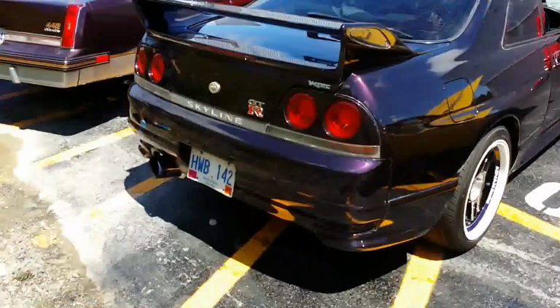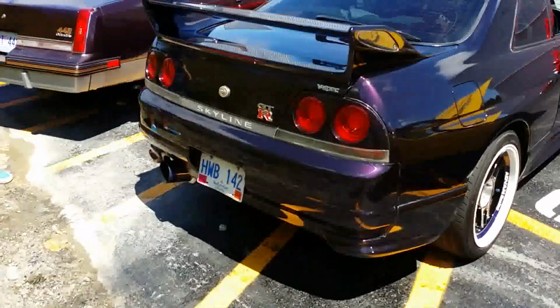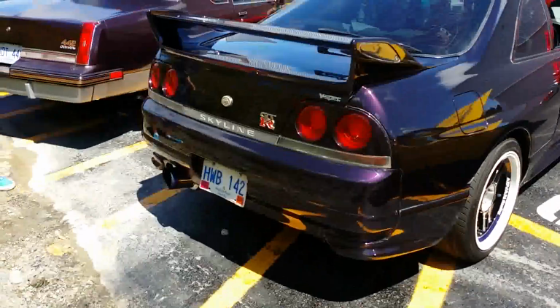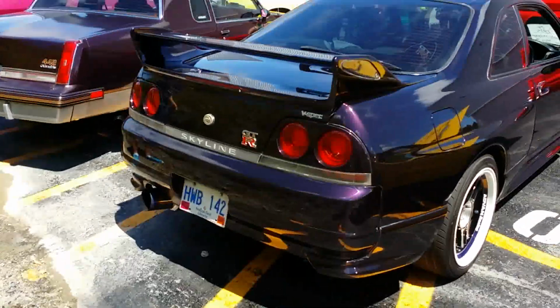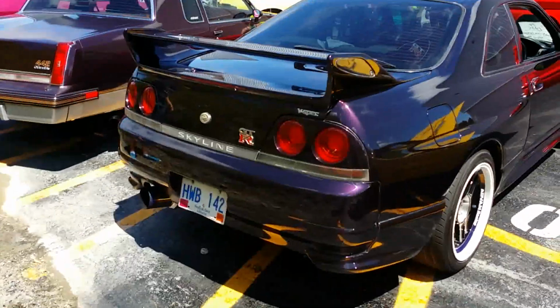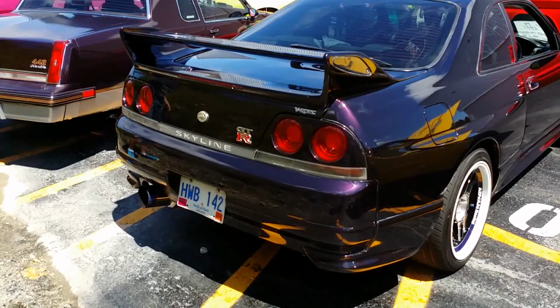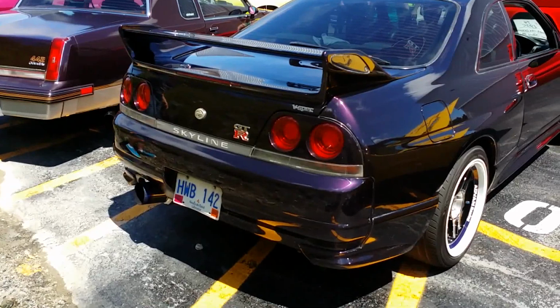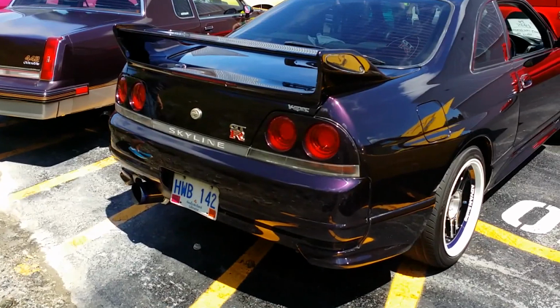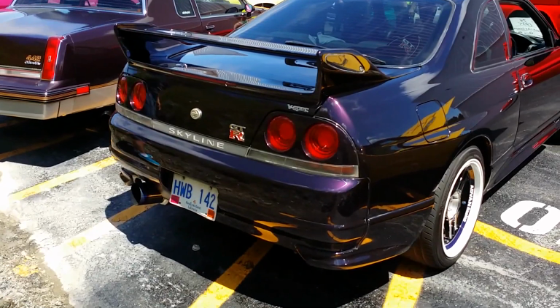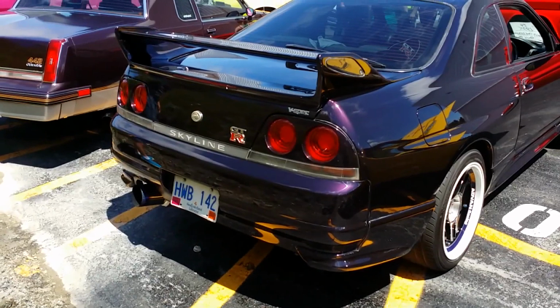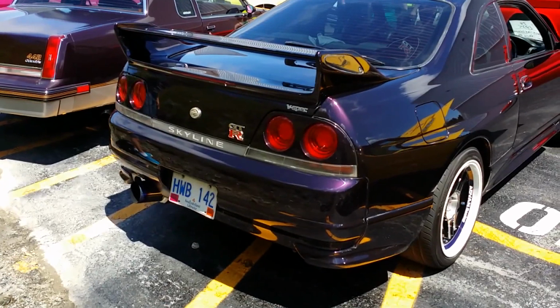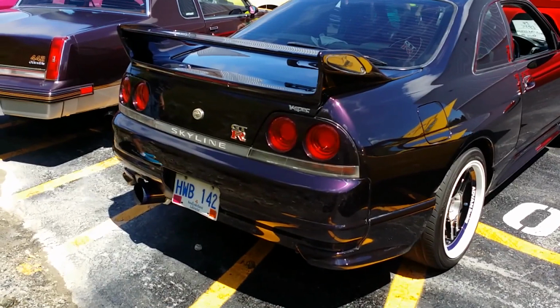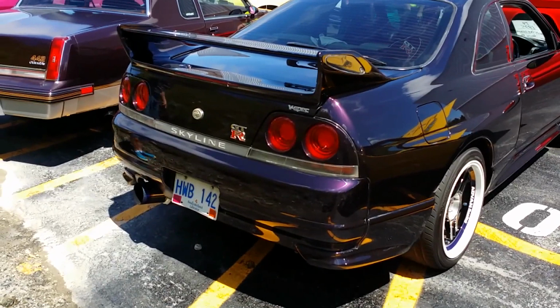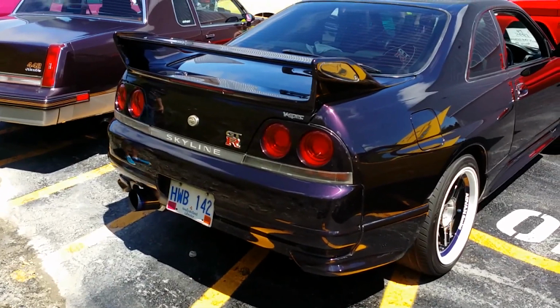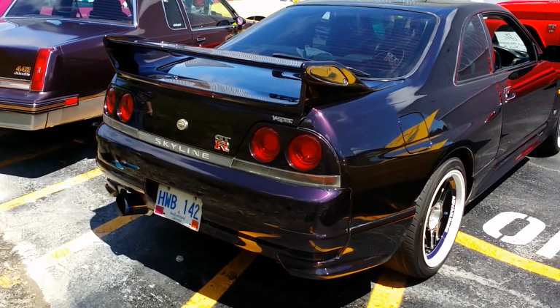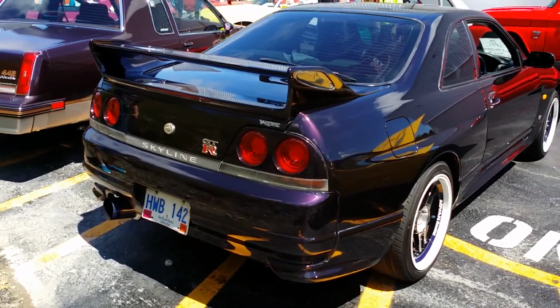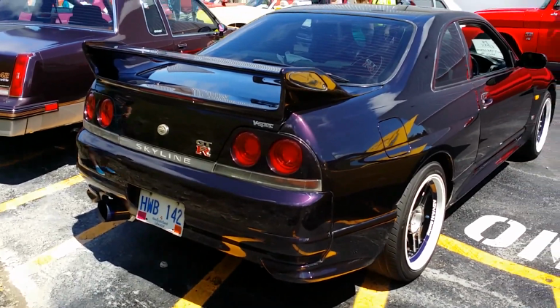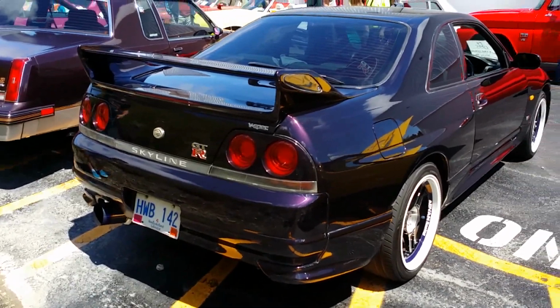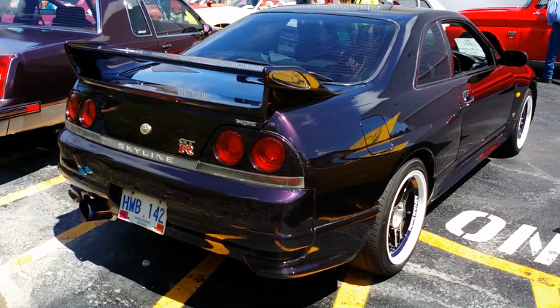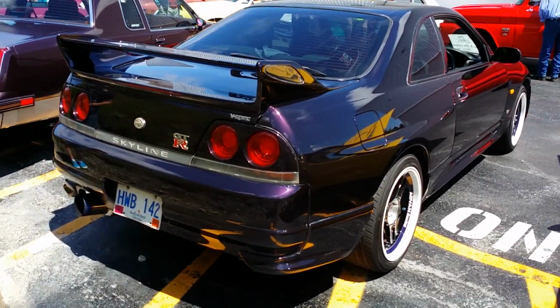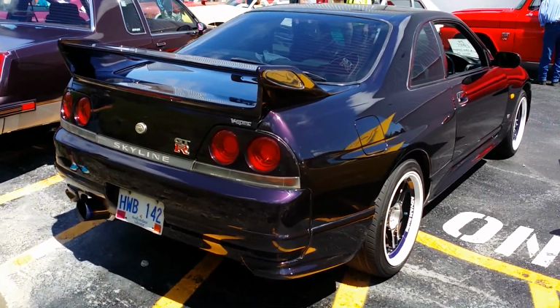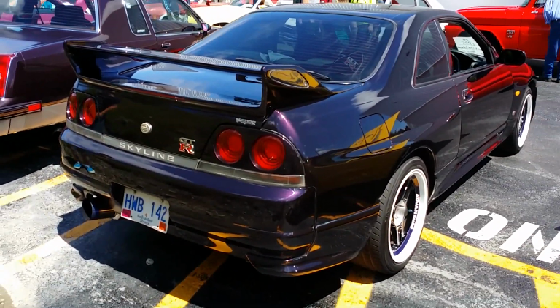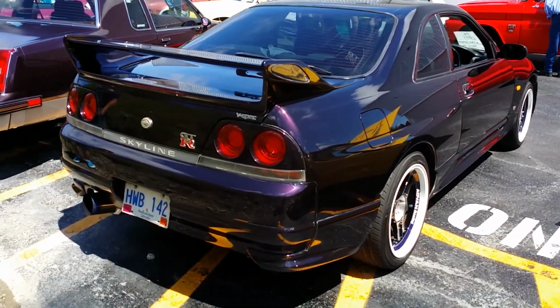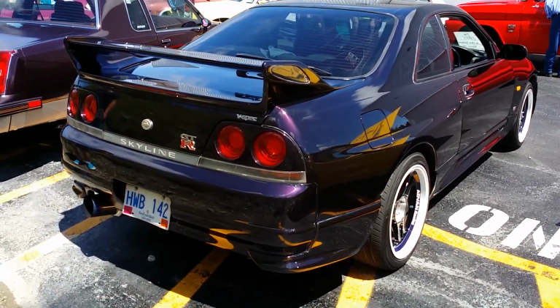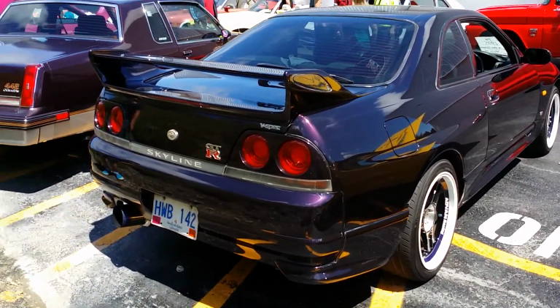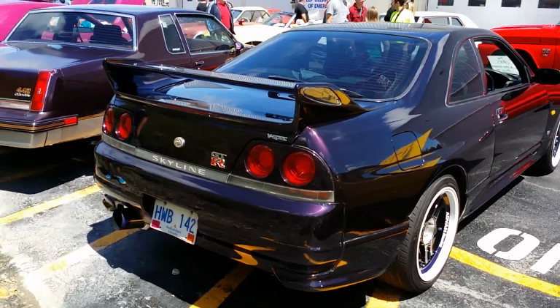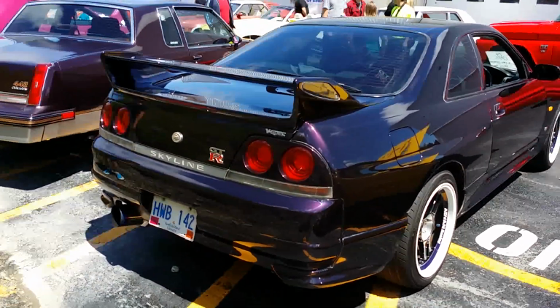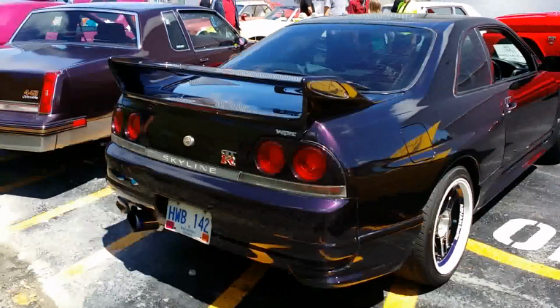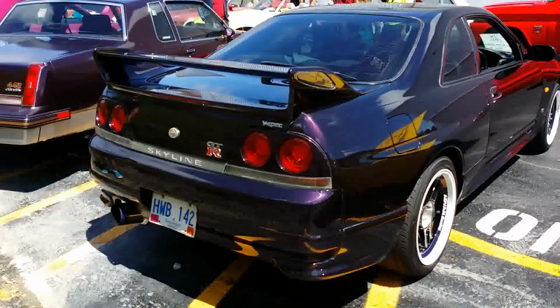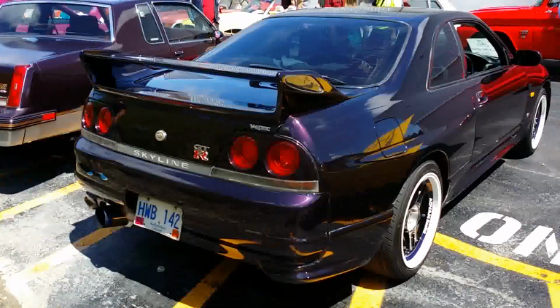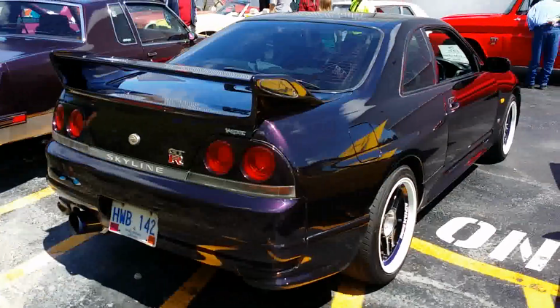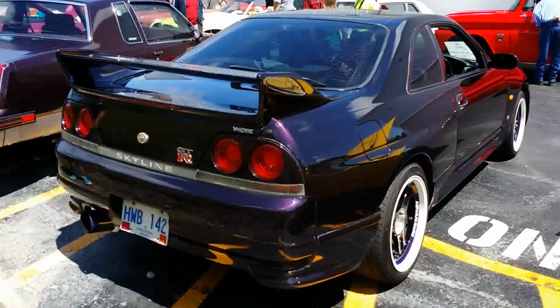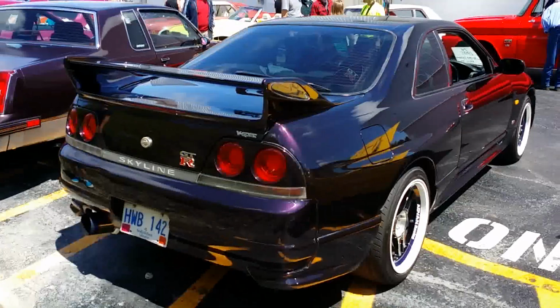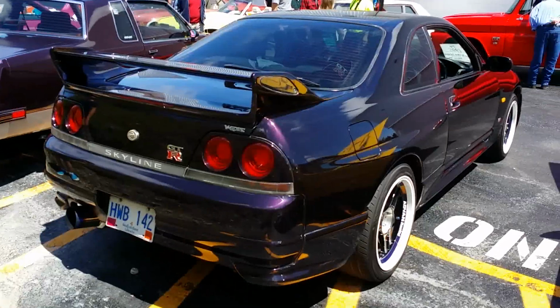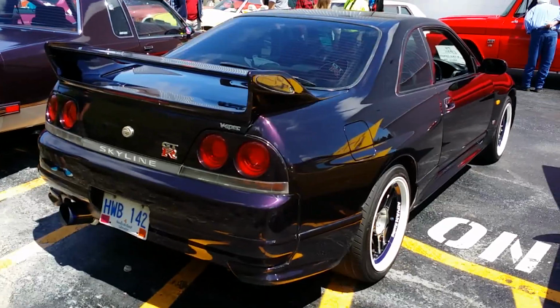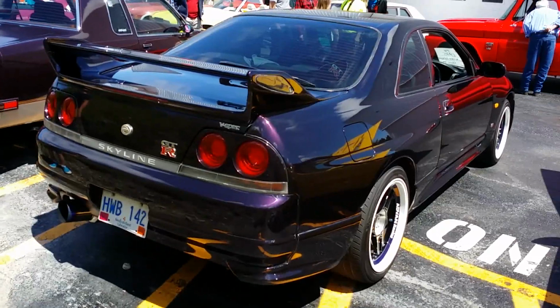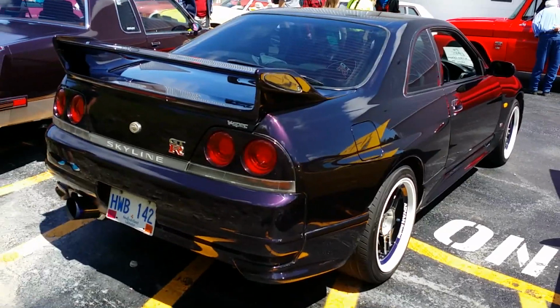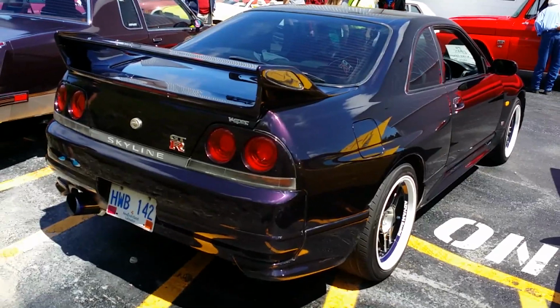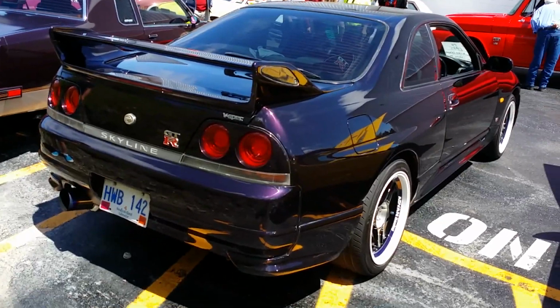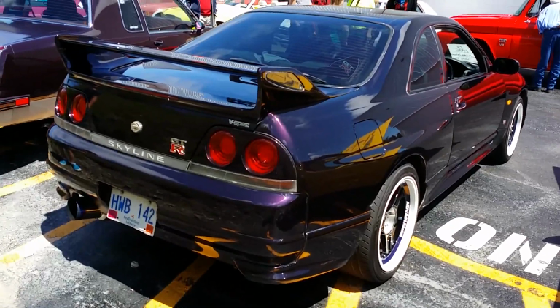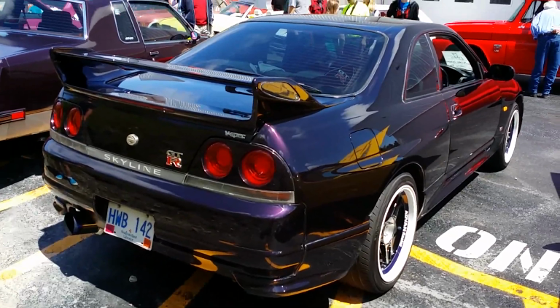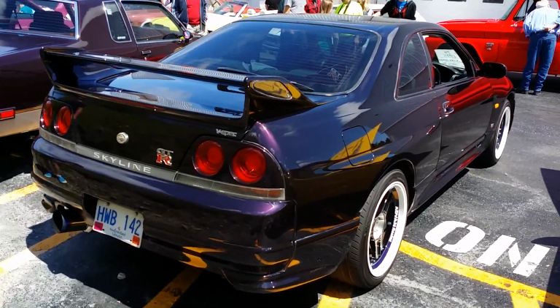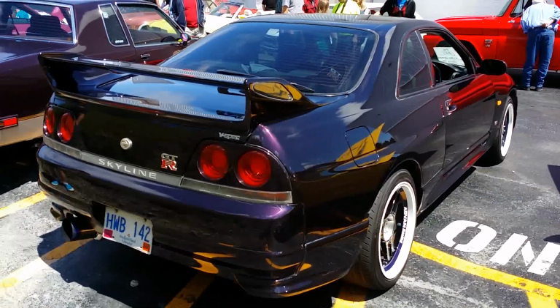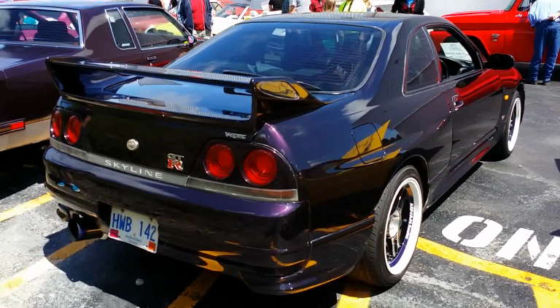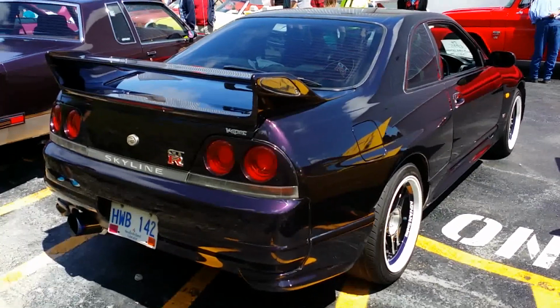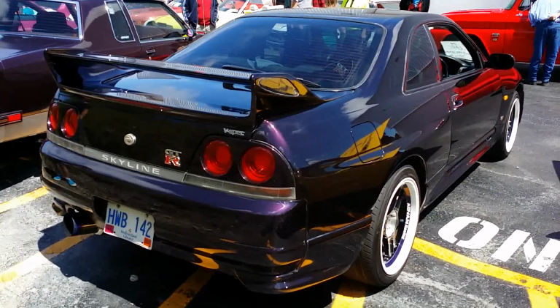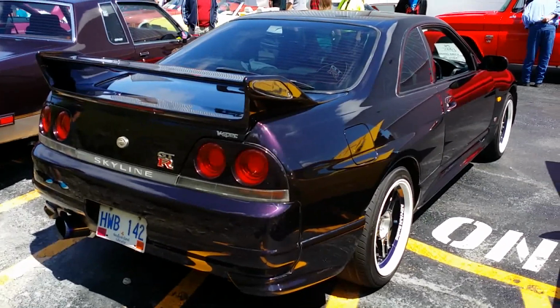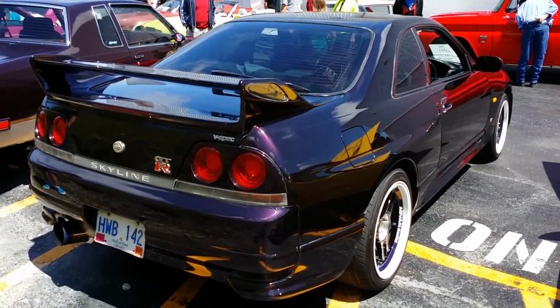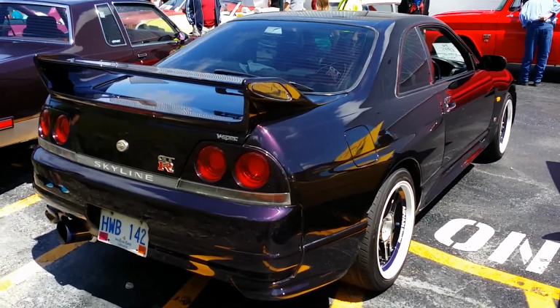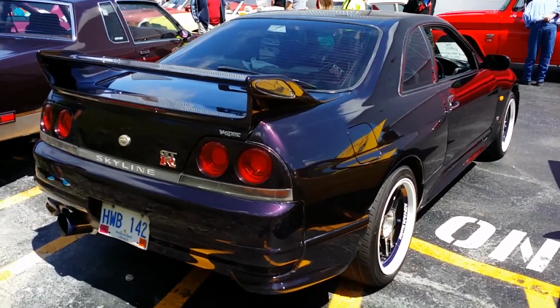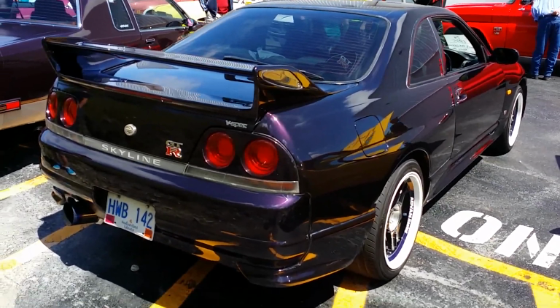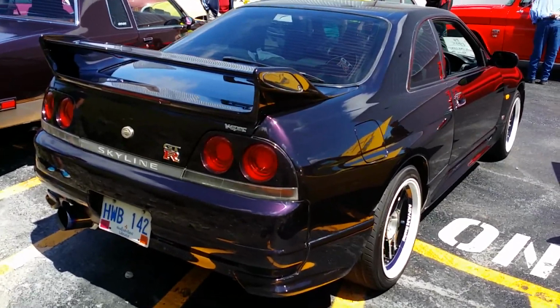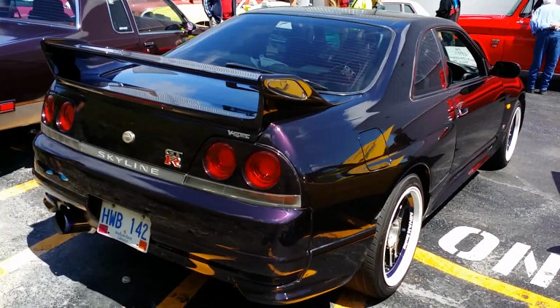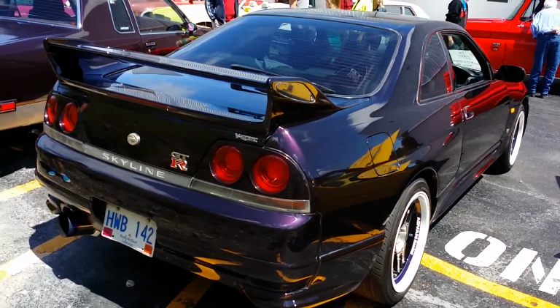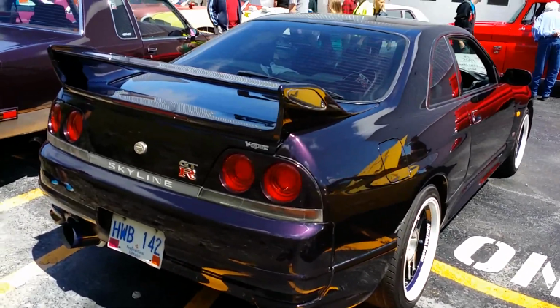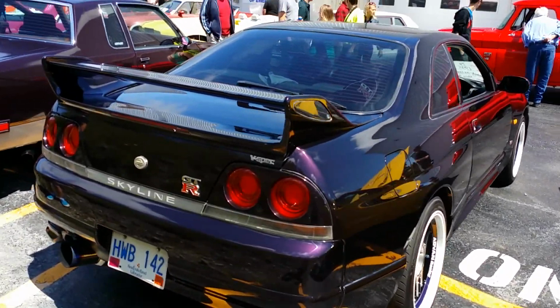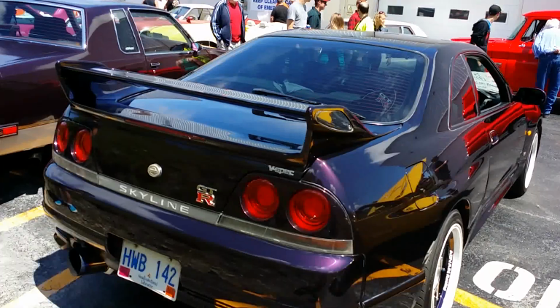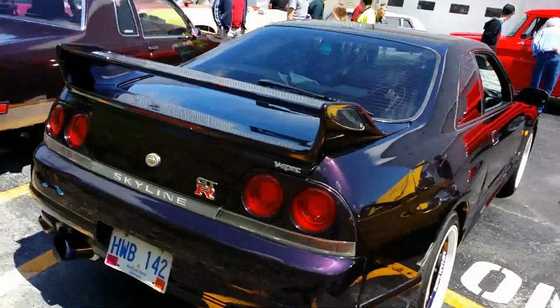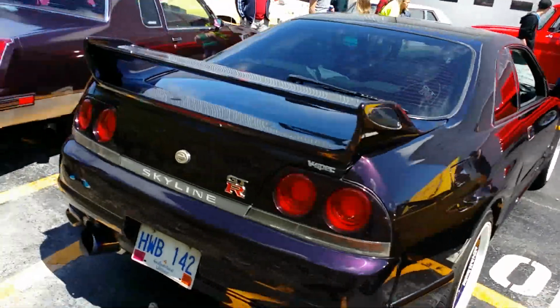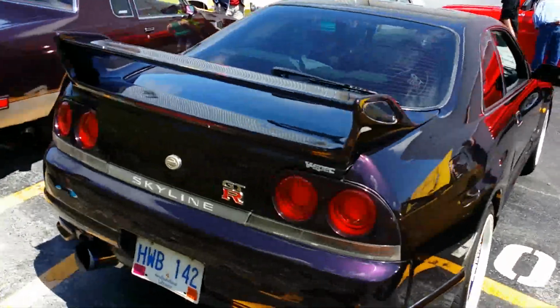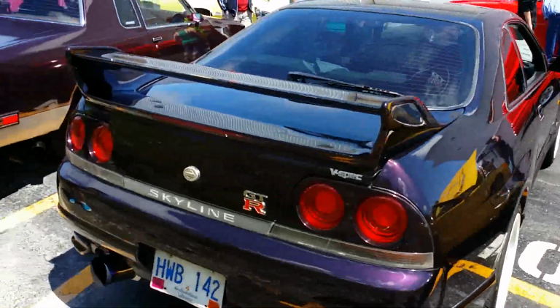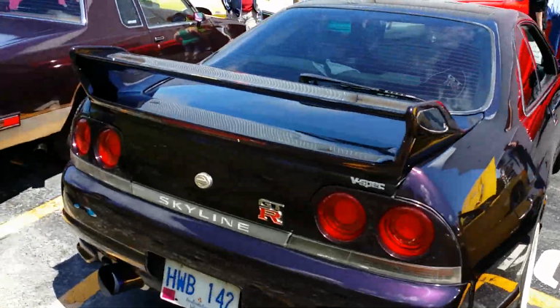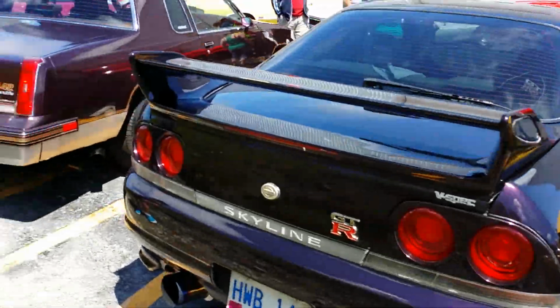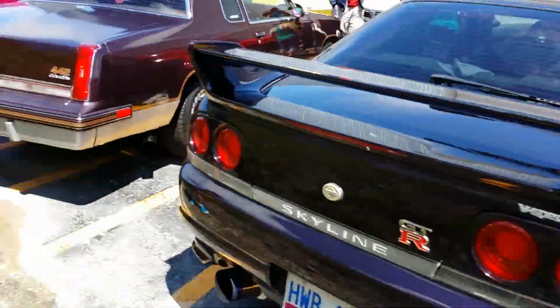So there have been two Skylines at this event. I'm not sure if the R35 is going to come — if it does, I will put that at the end of this video.